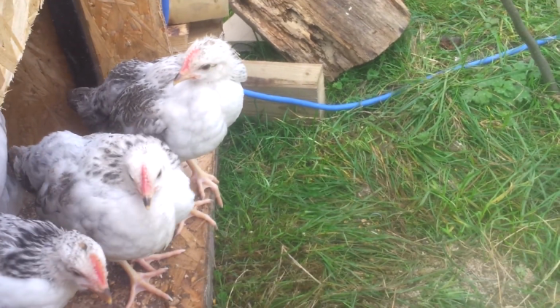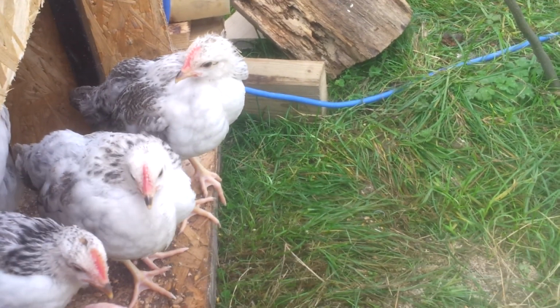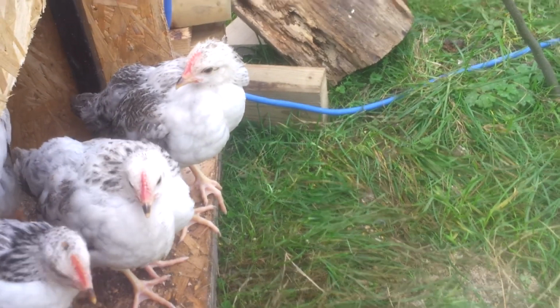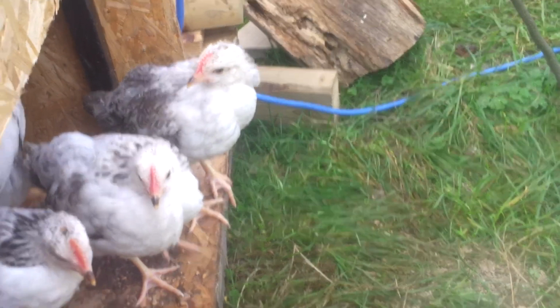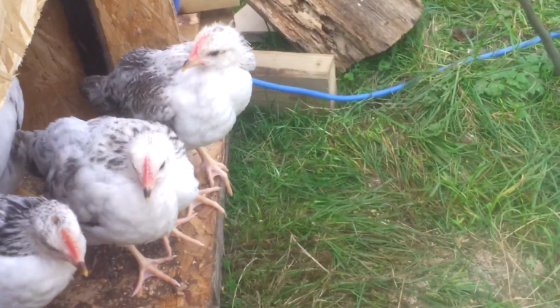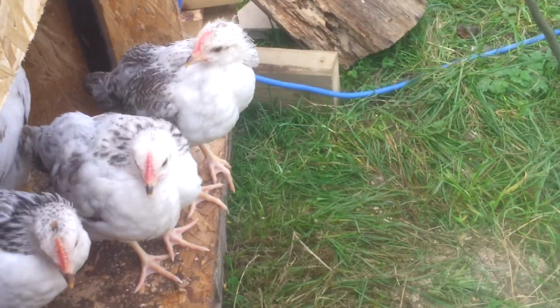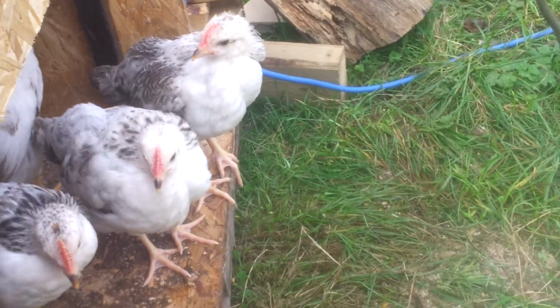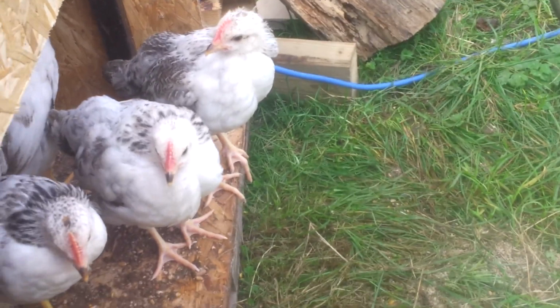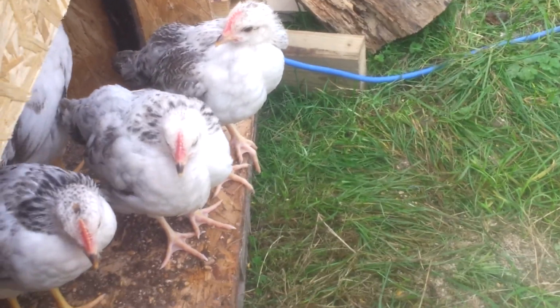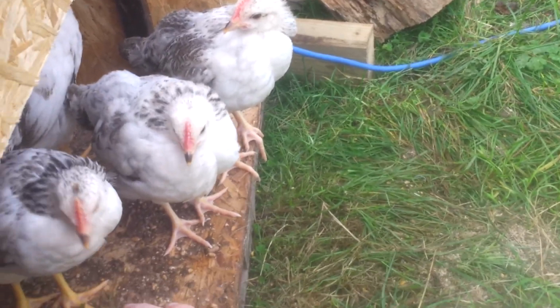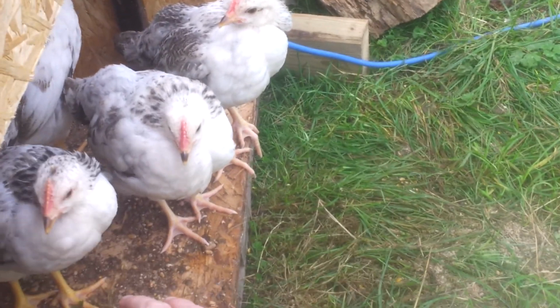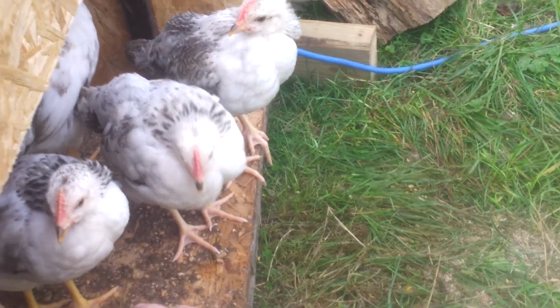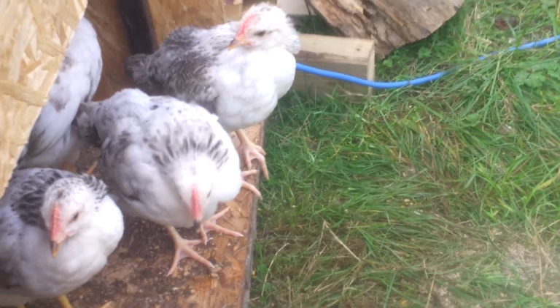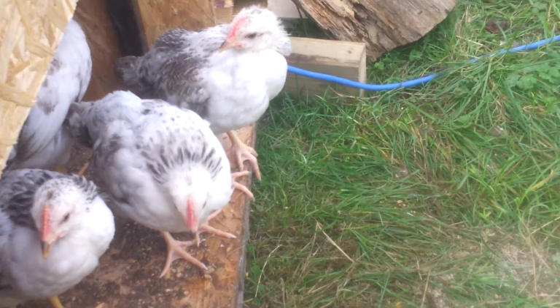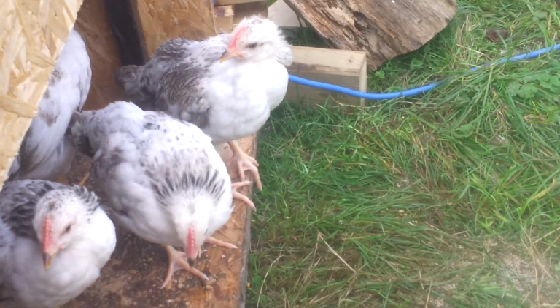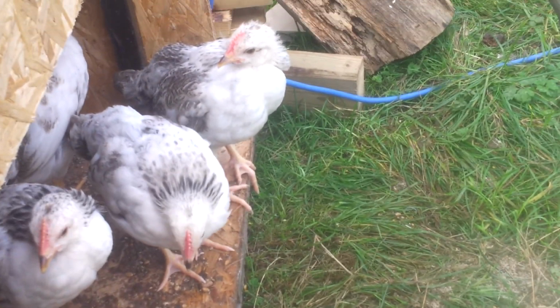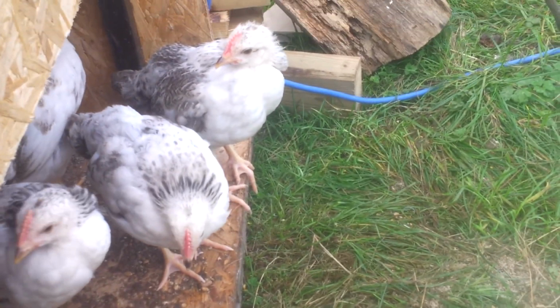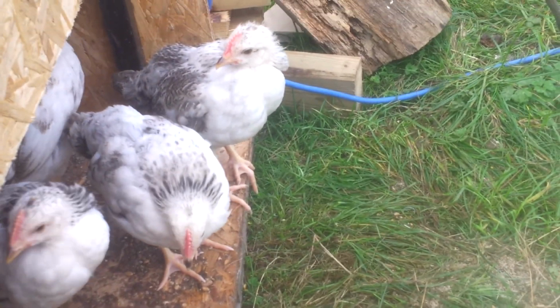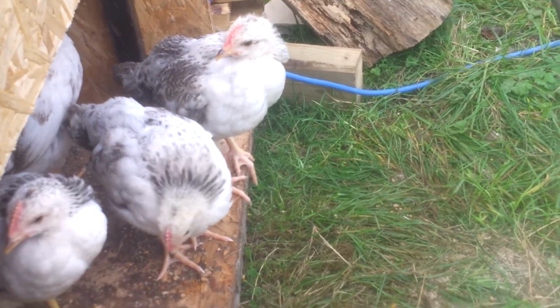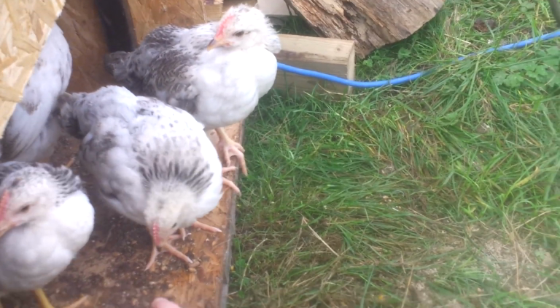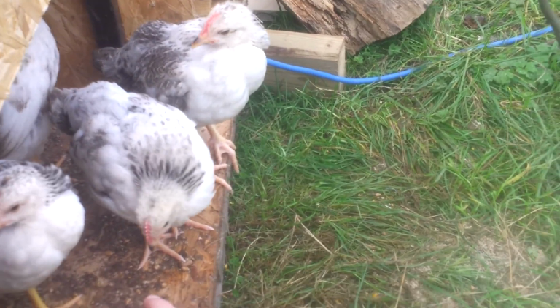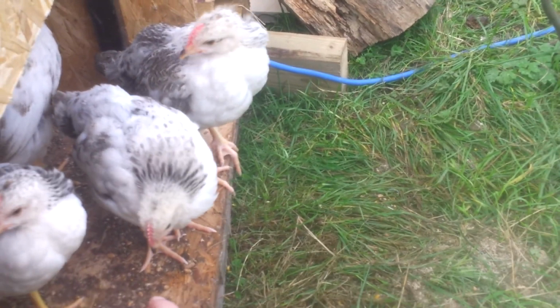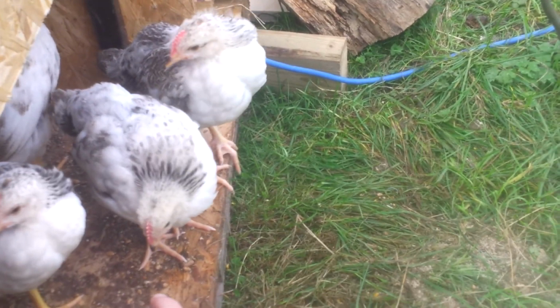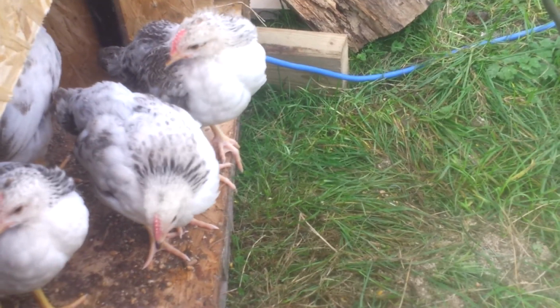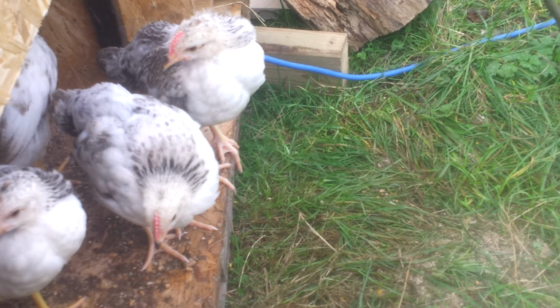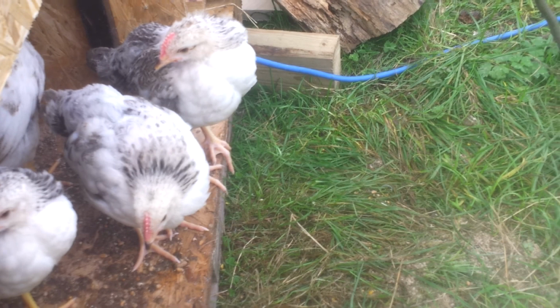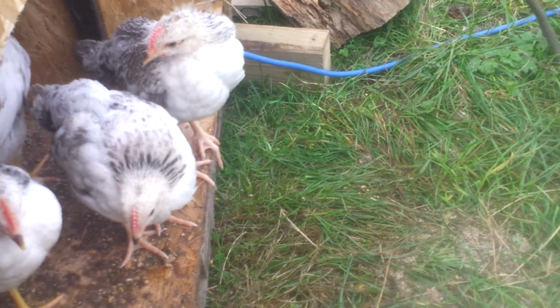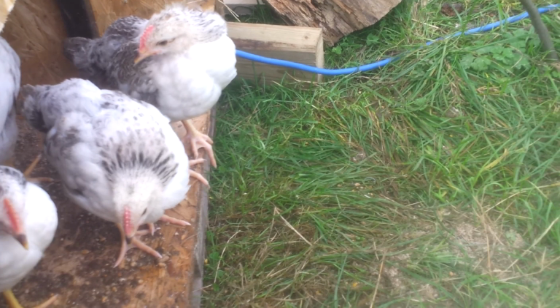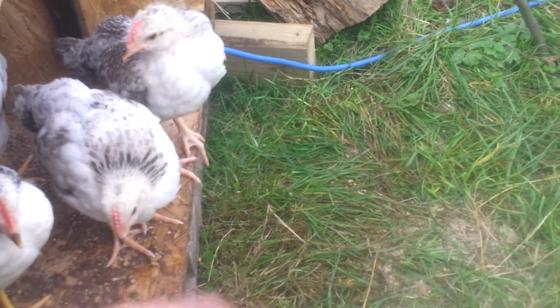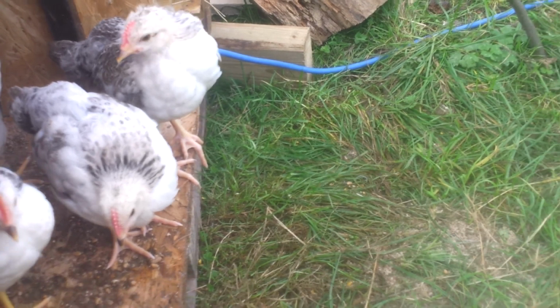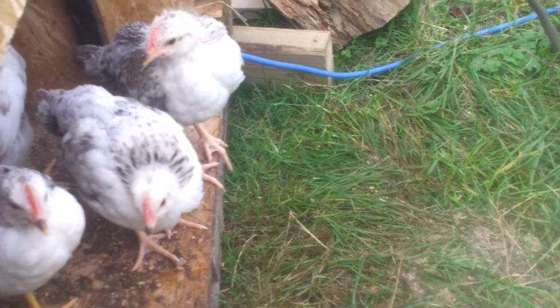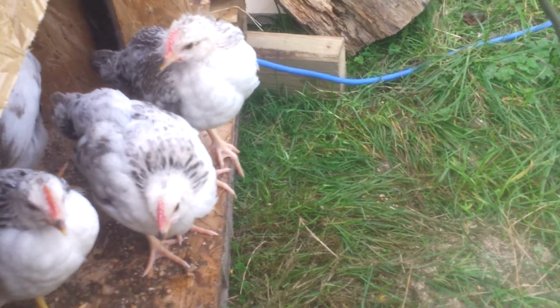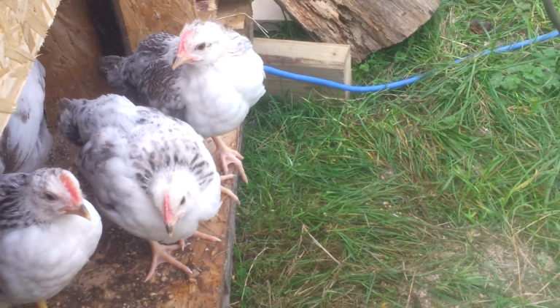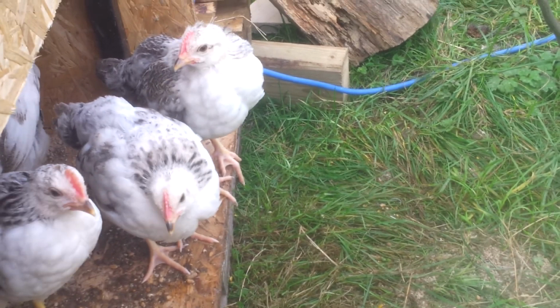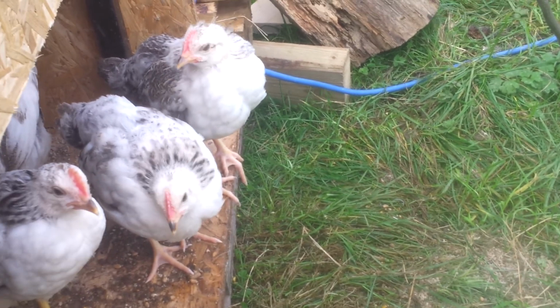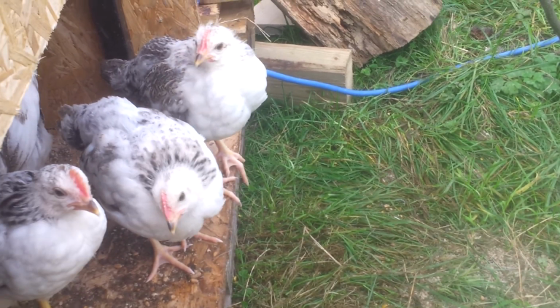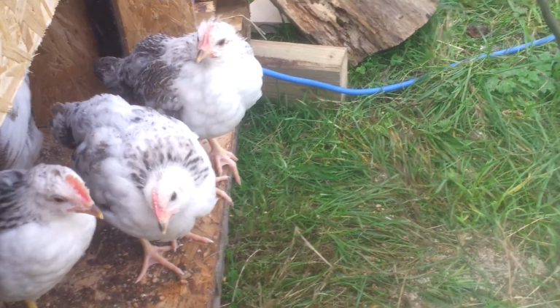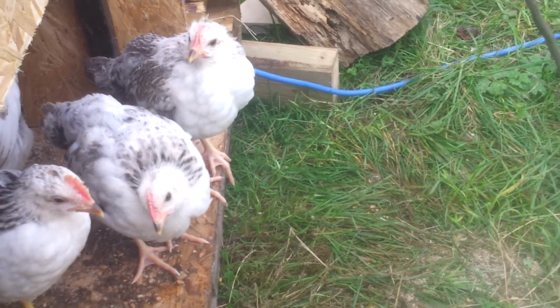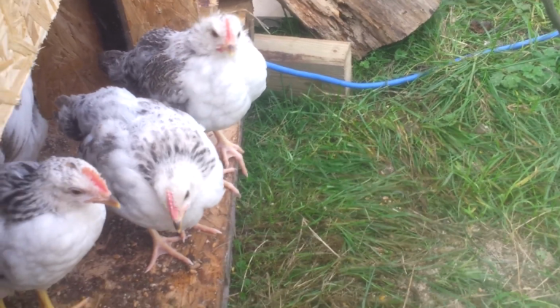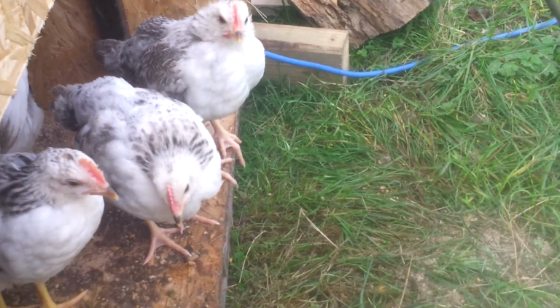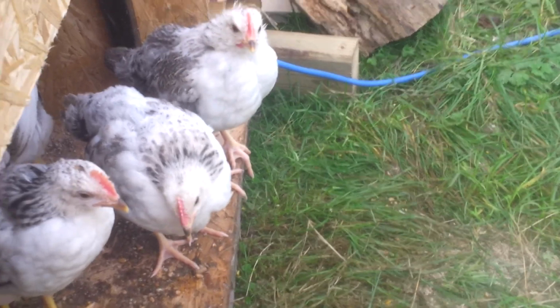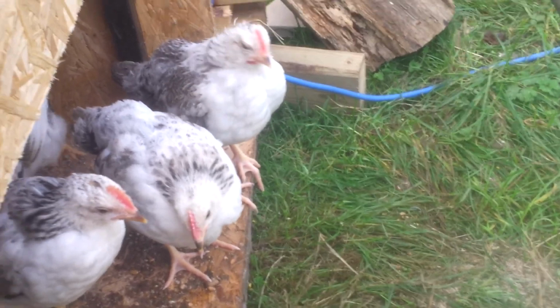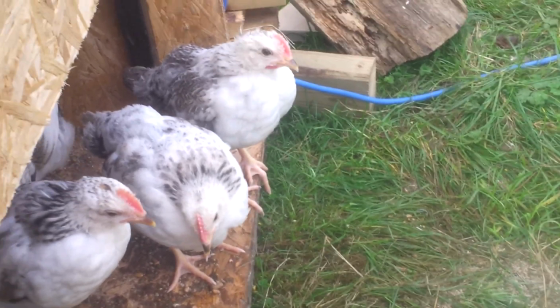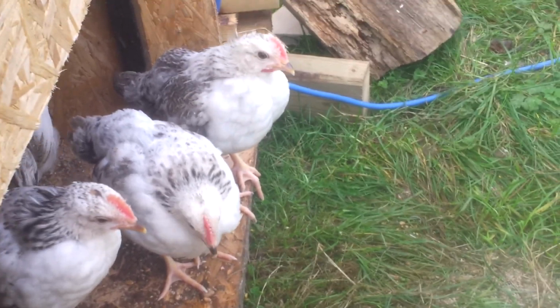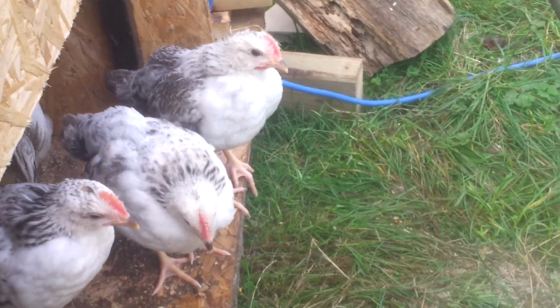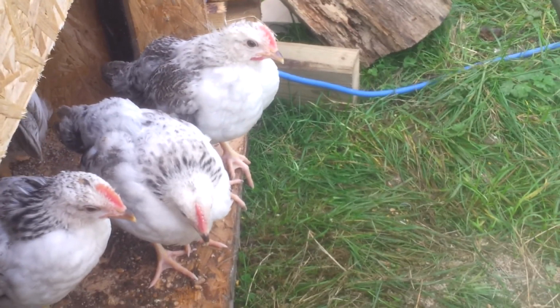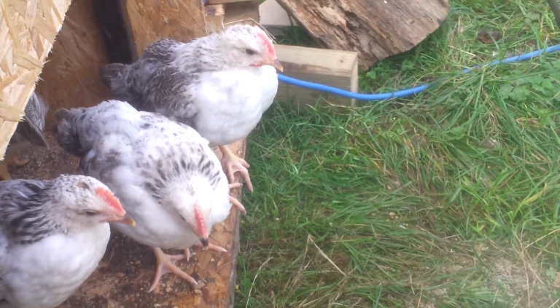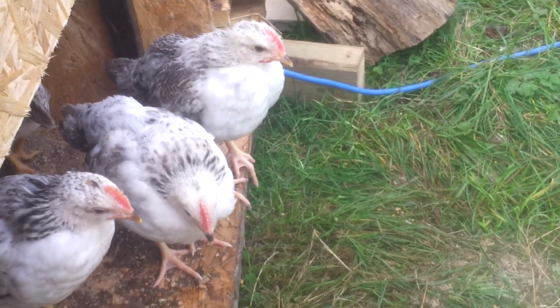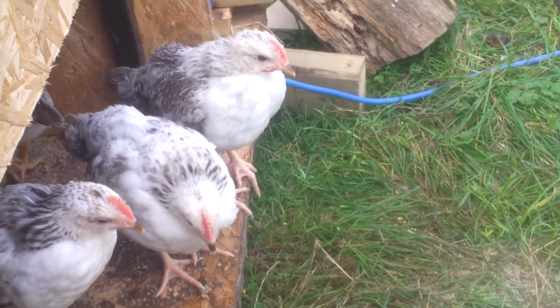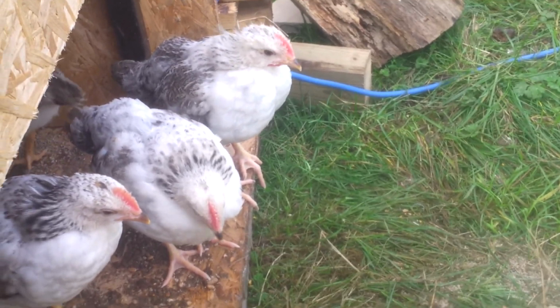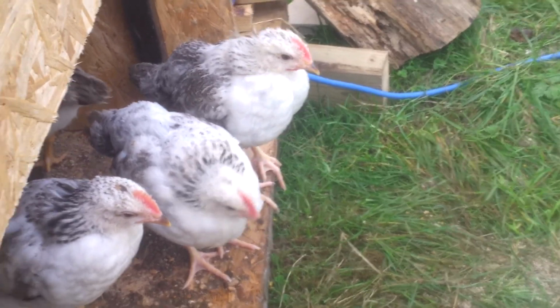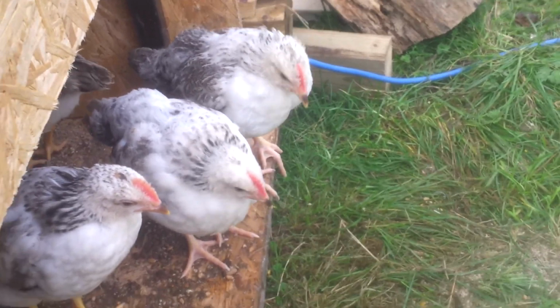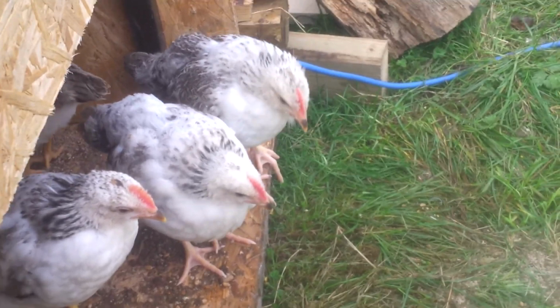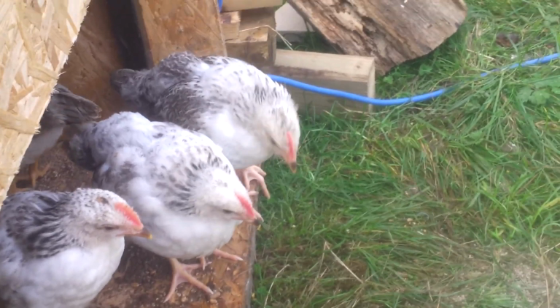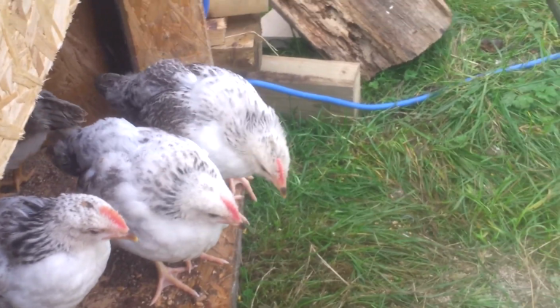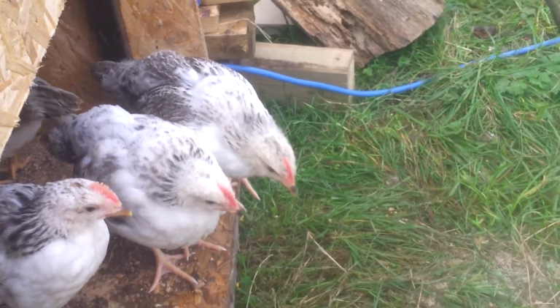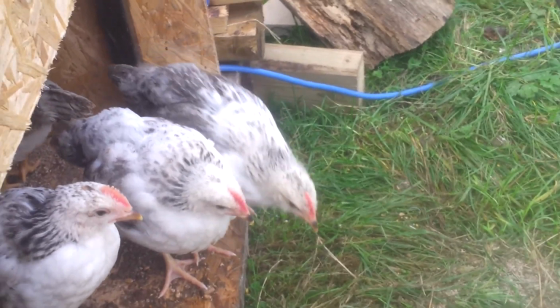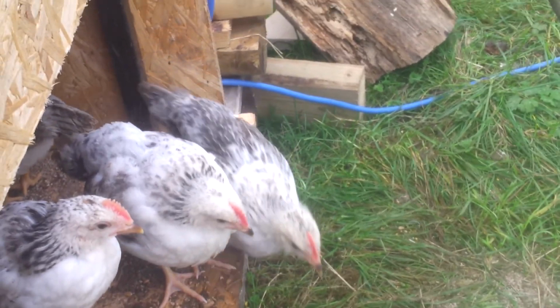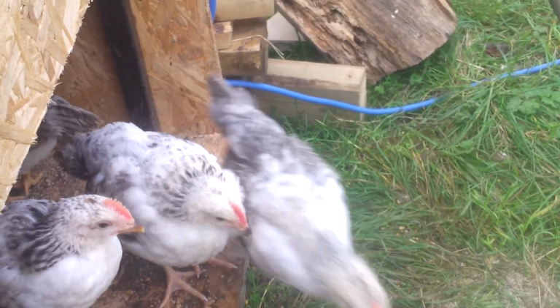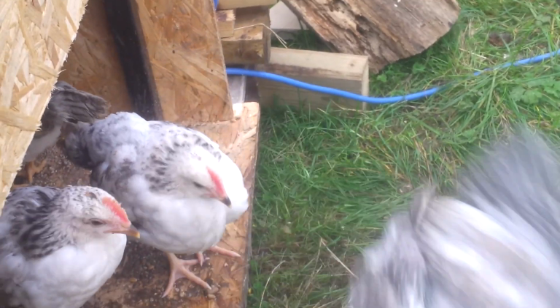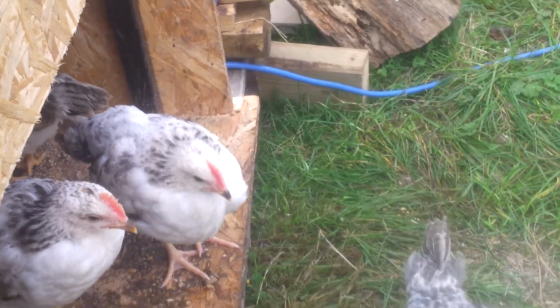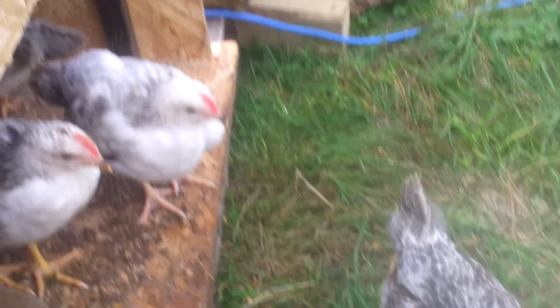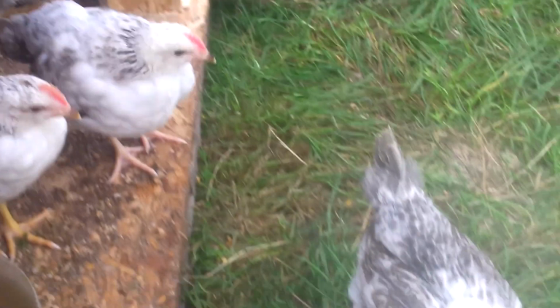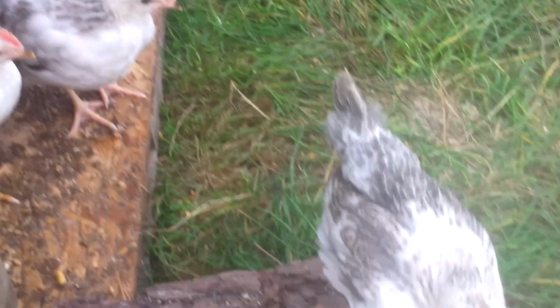But aren't they beautiful? Anyway, I thought you'd like that. I'm going to post it on Facebook shortly. Thanks for watching.